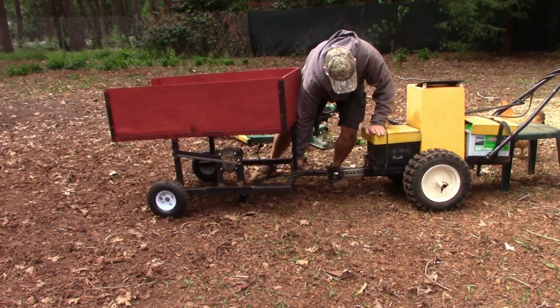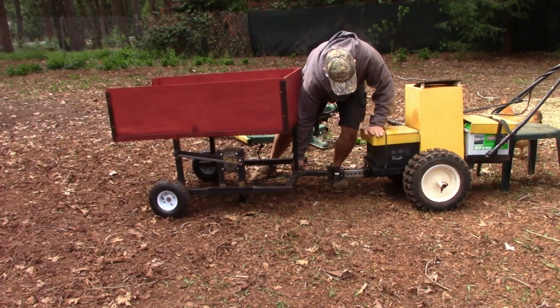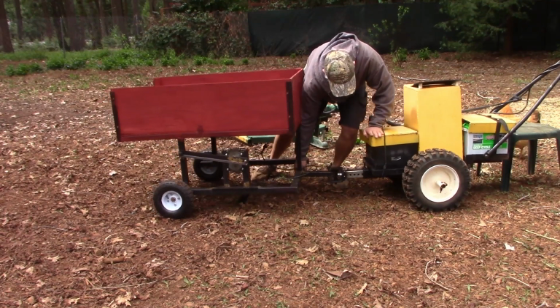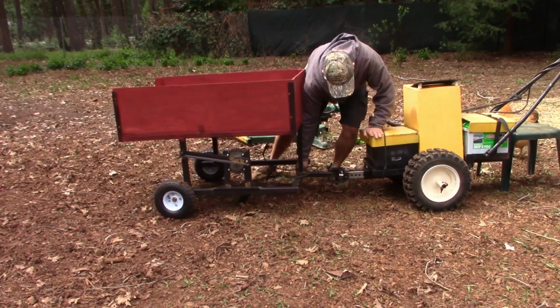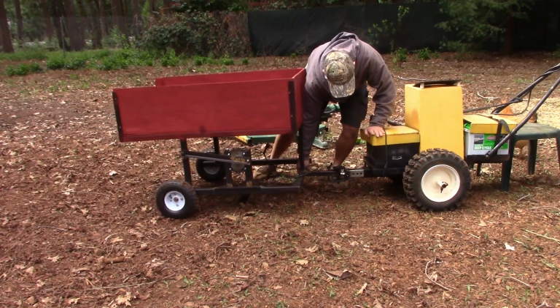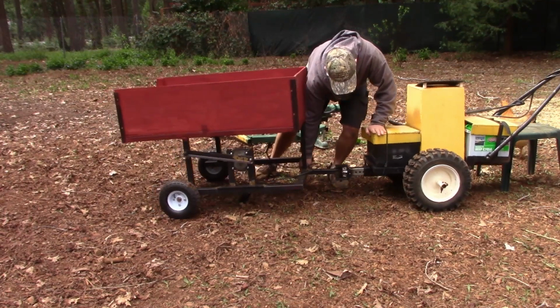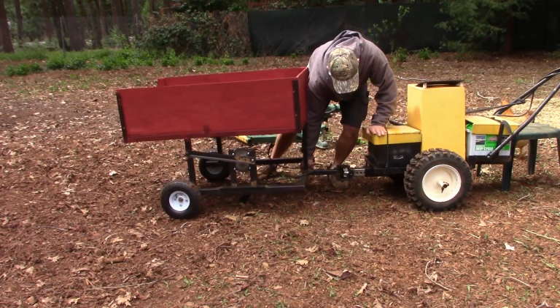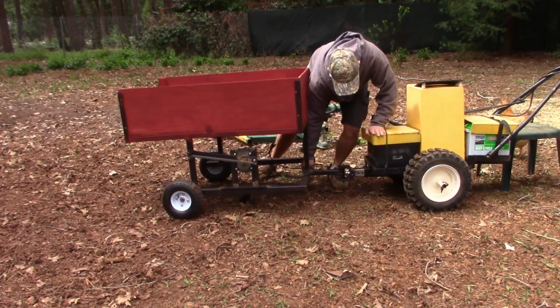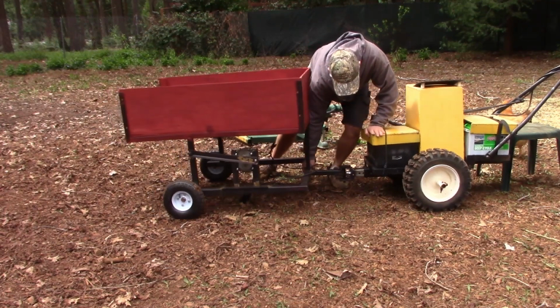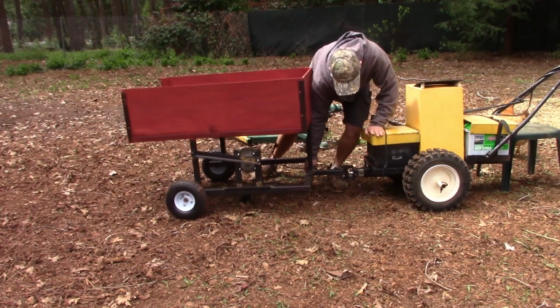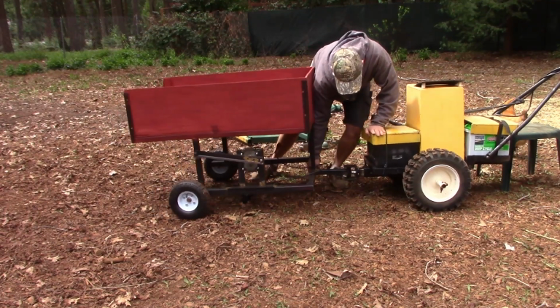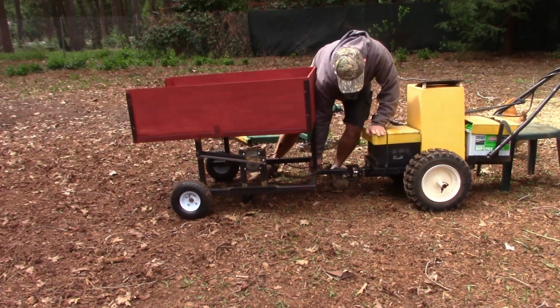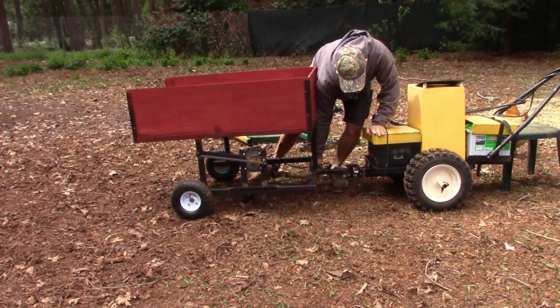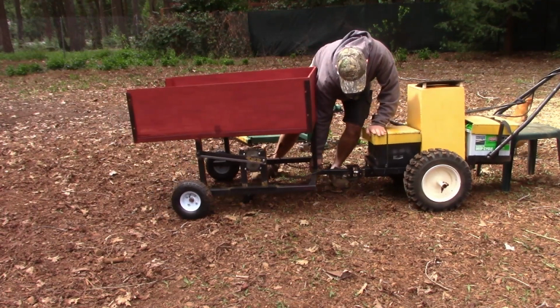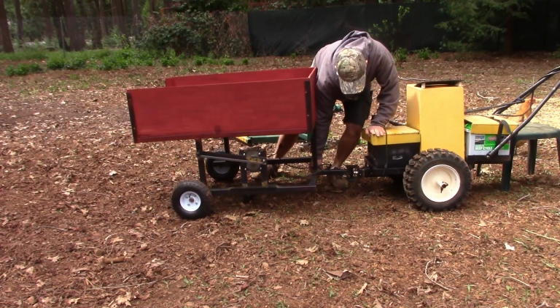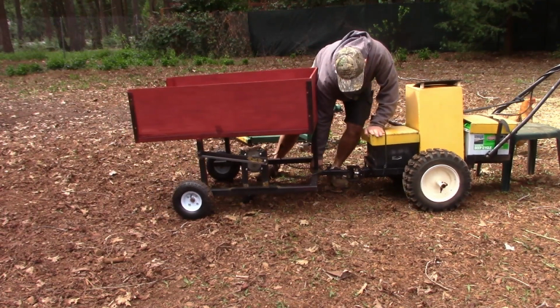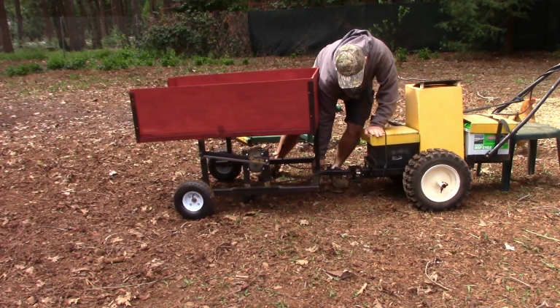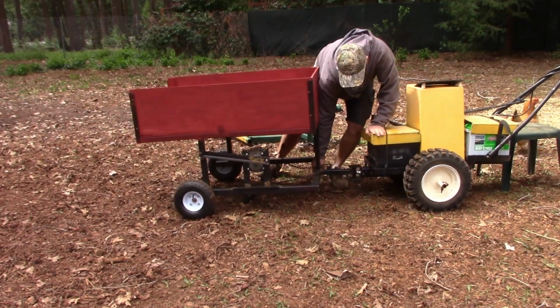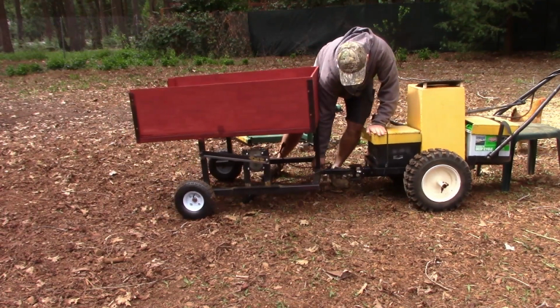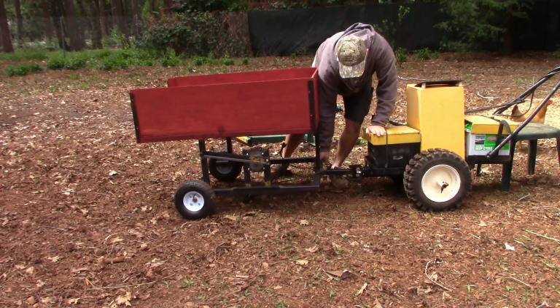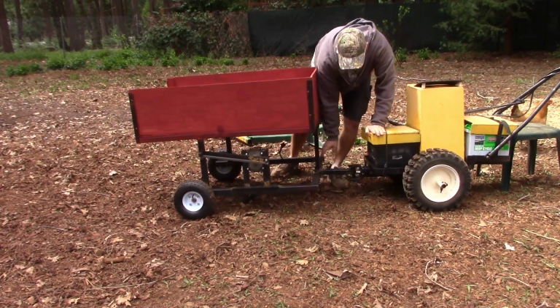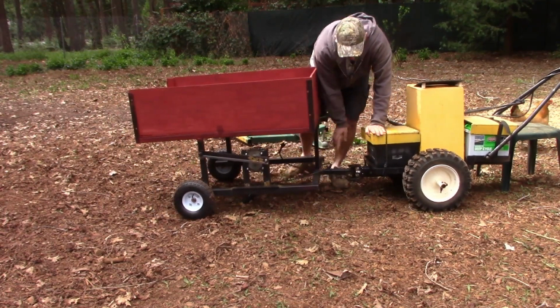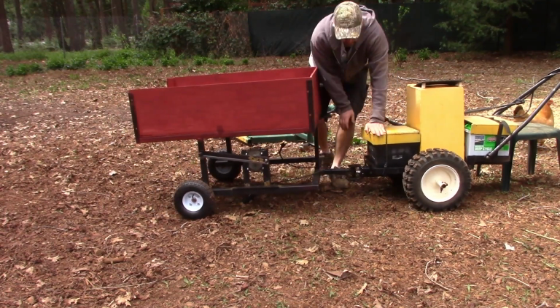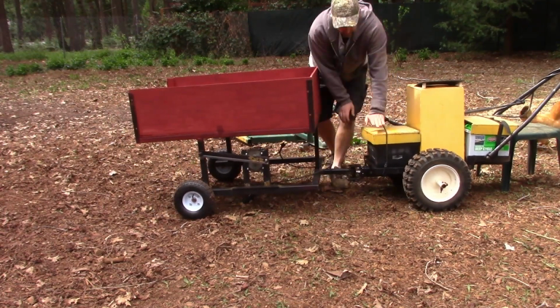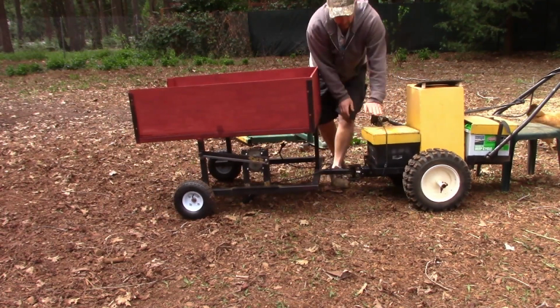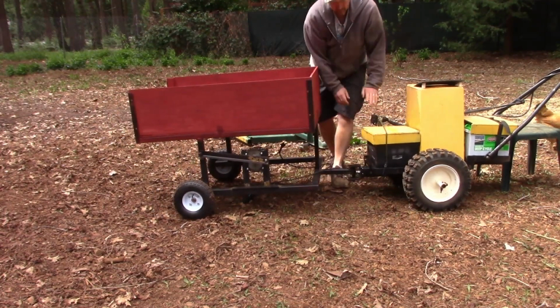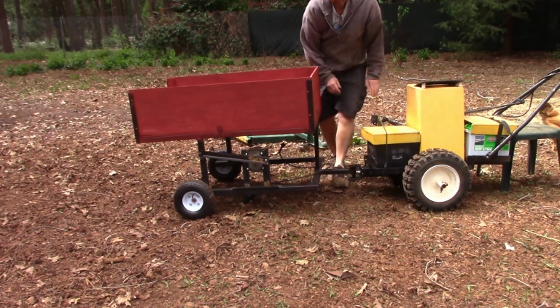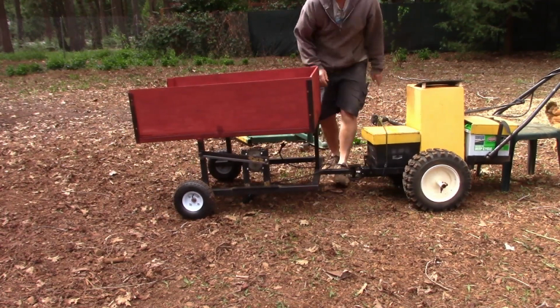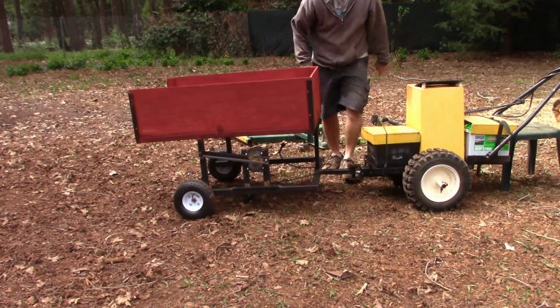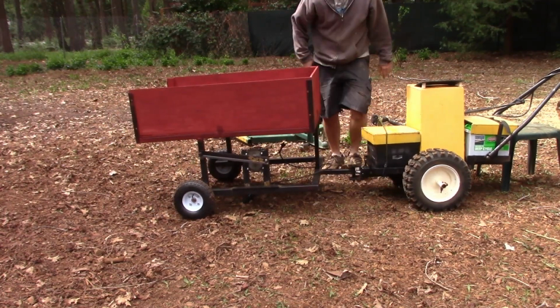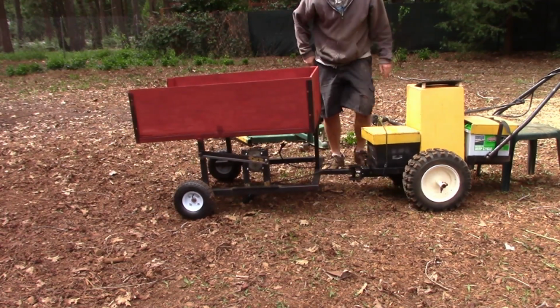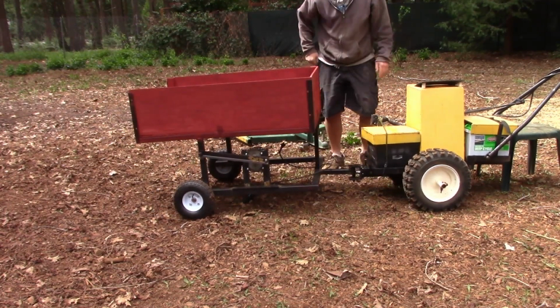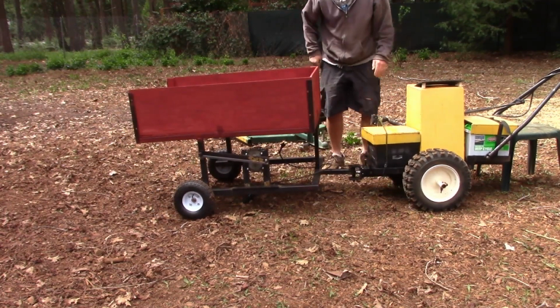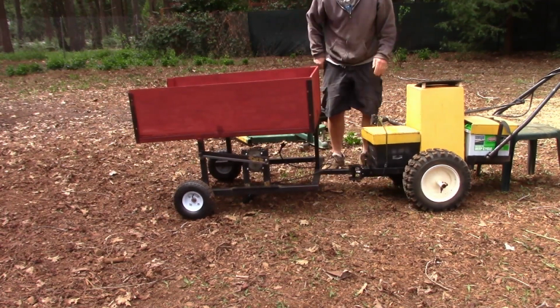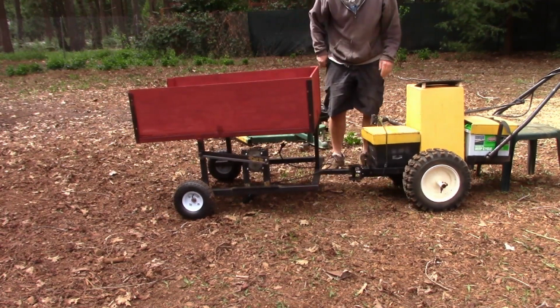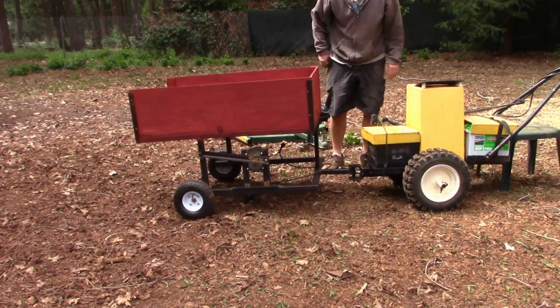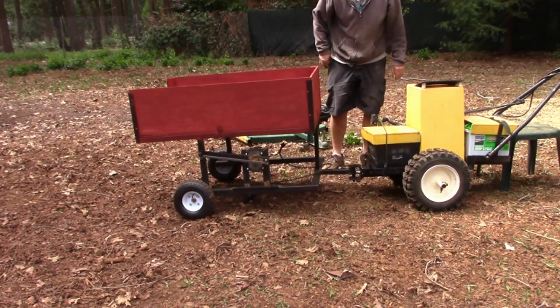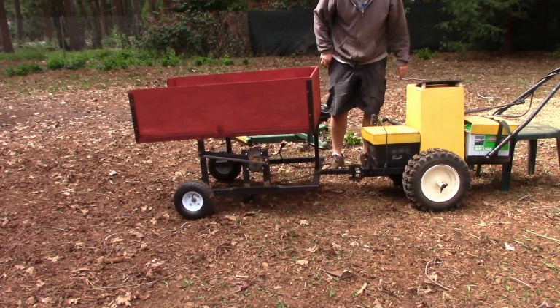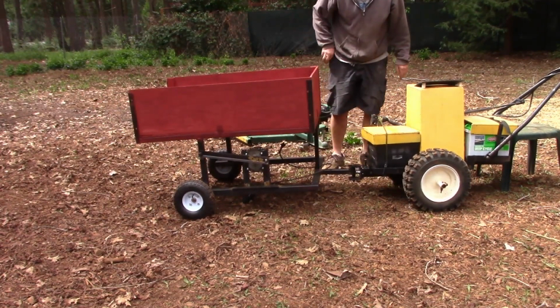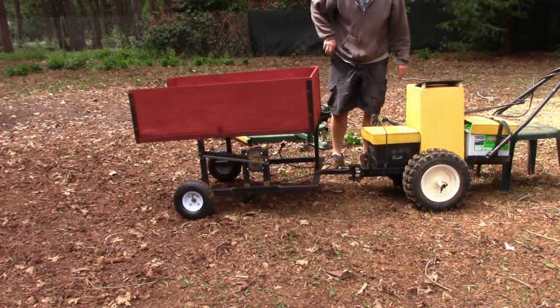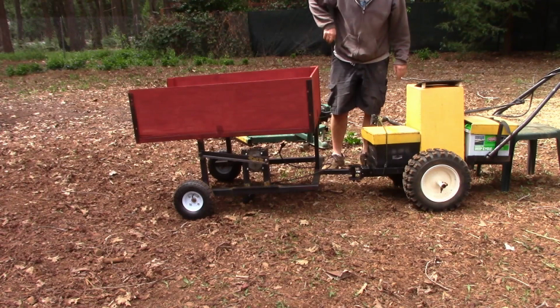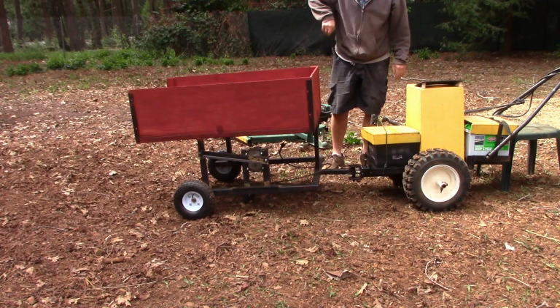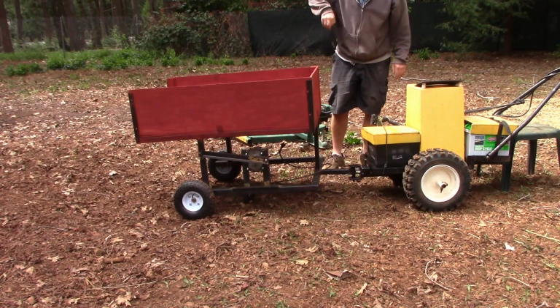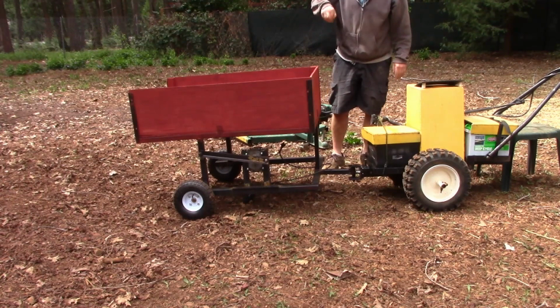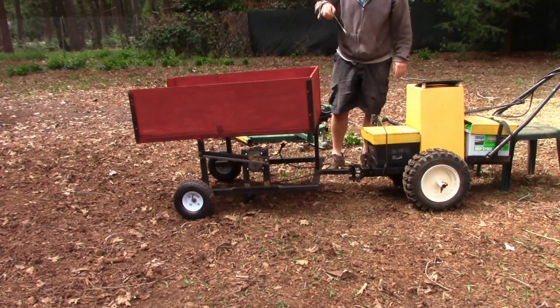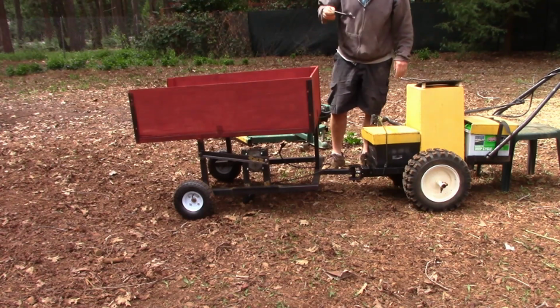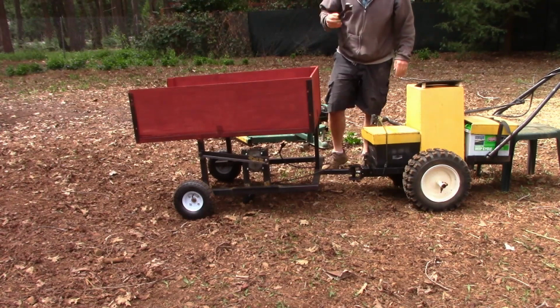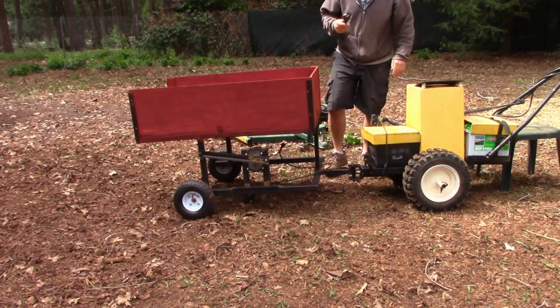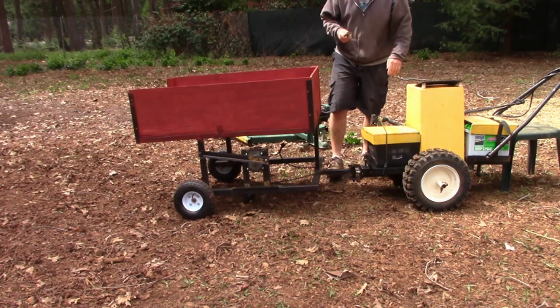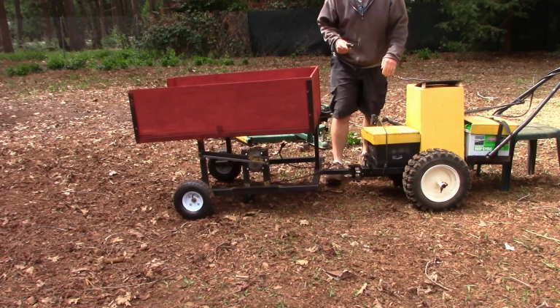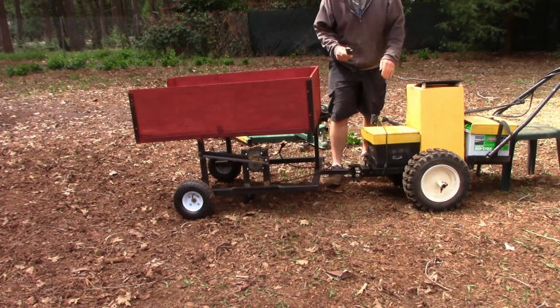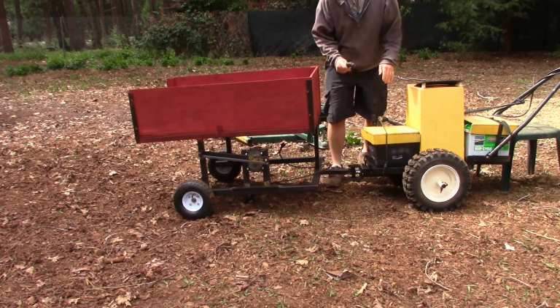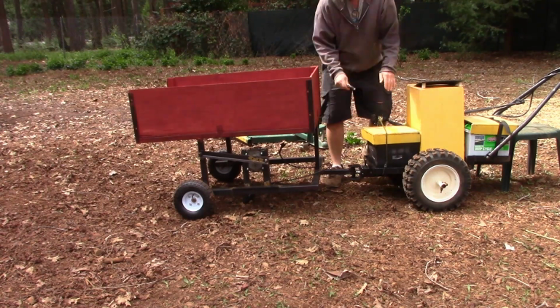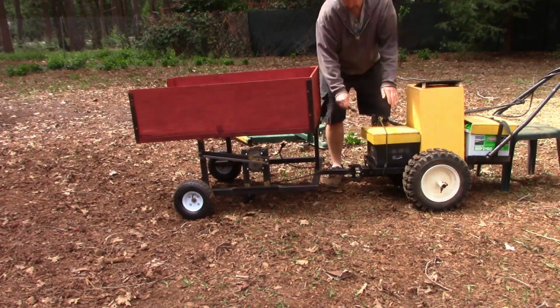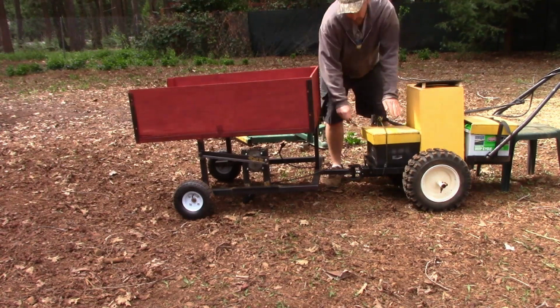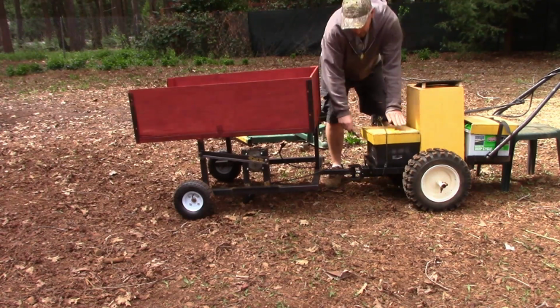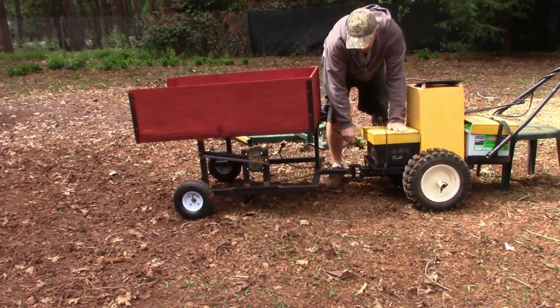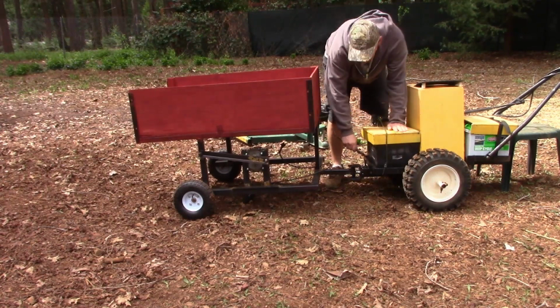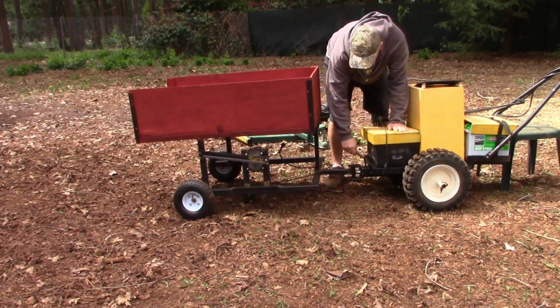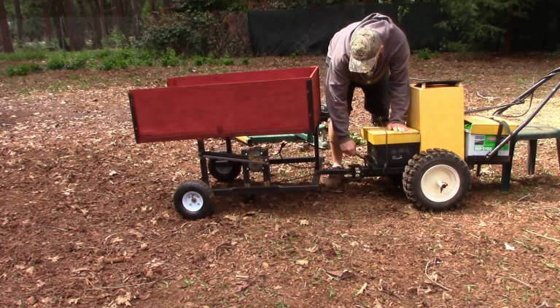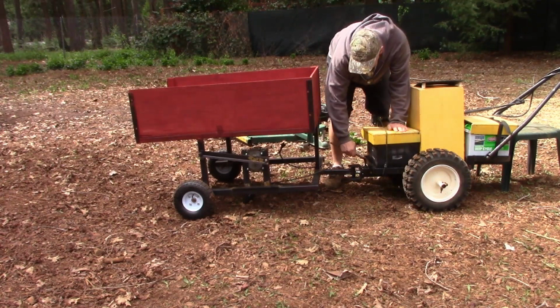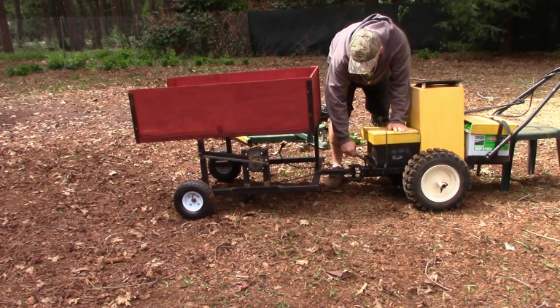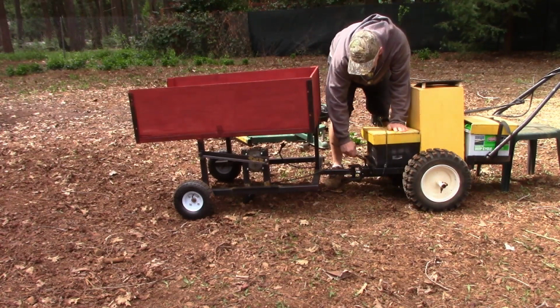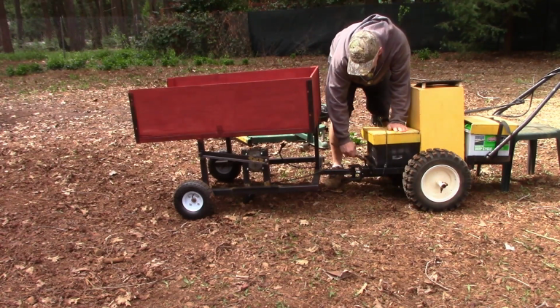It takes about a minute to go from the backhoe carrier to installing the power wheelbarrow.